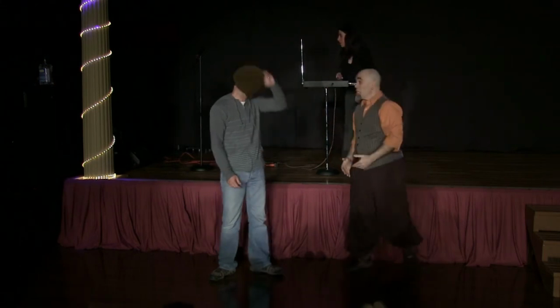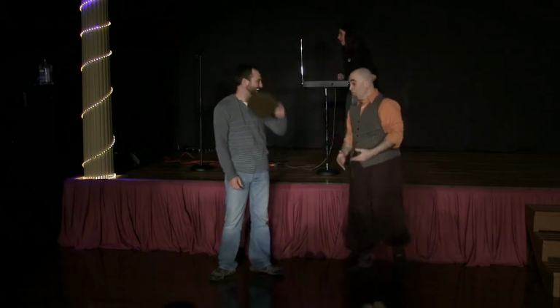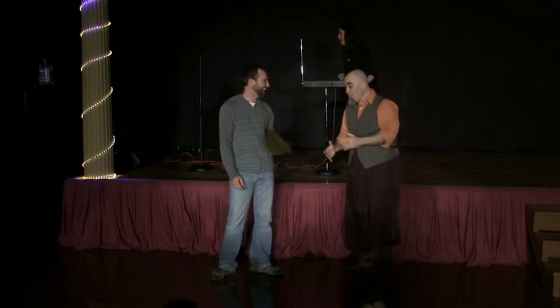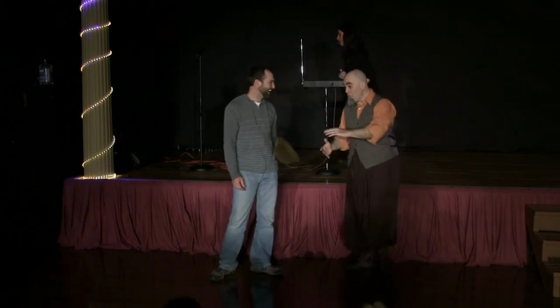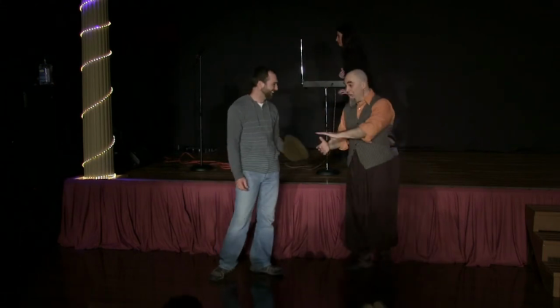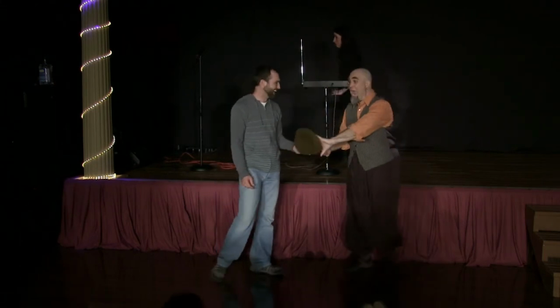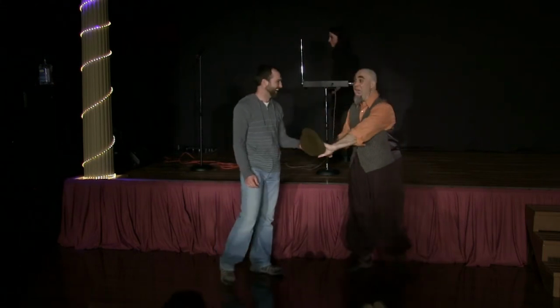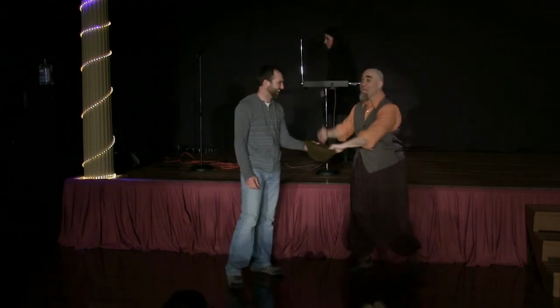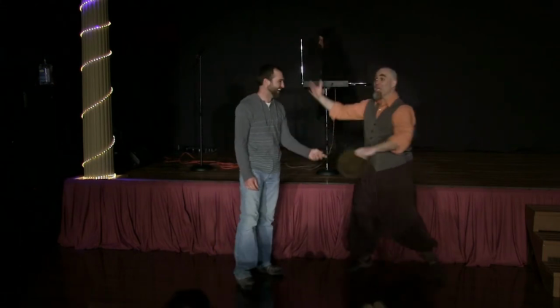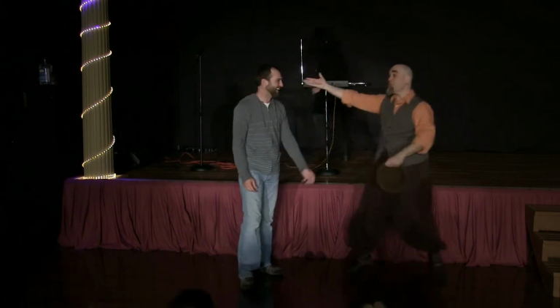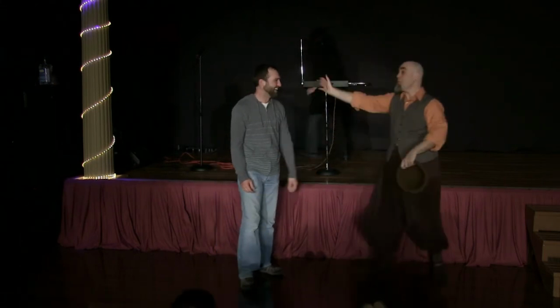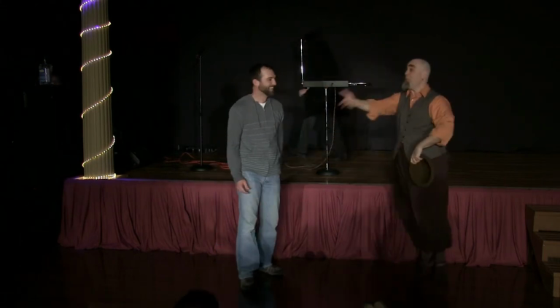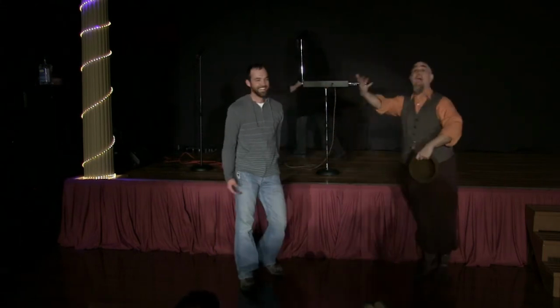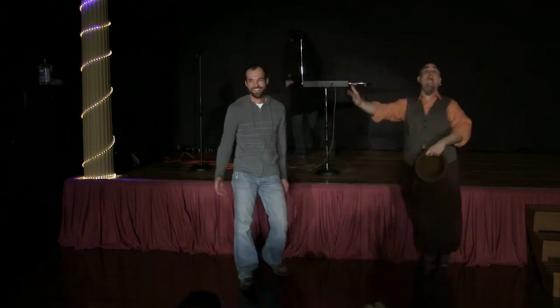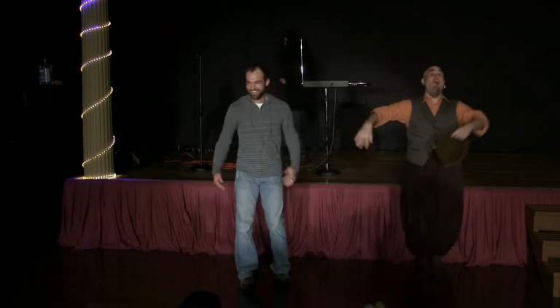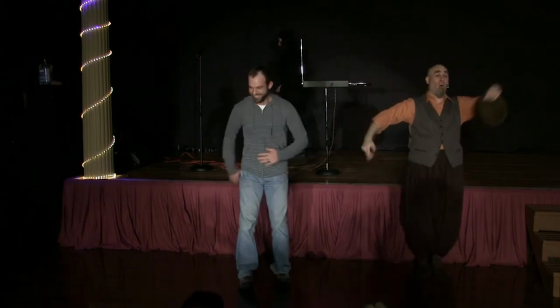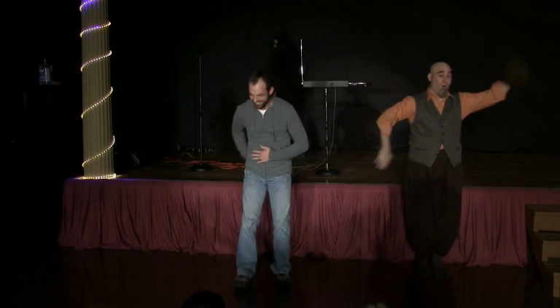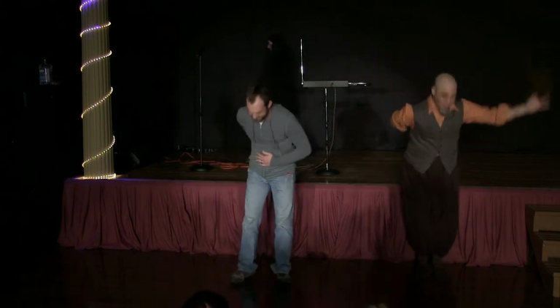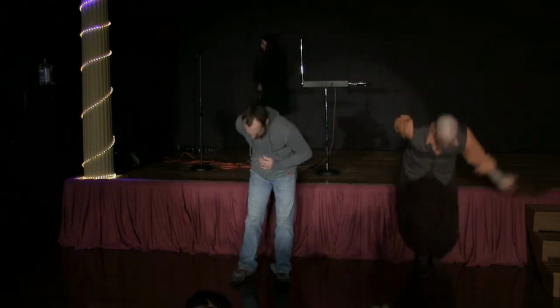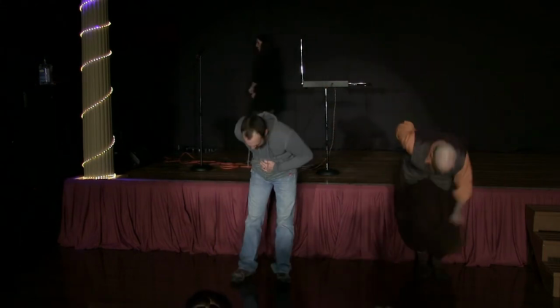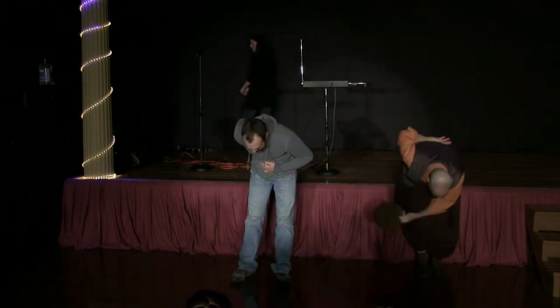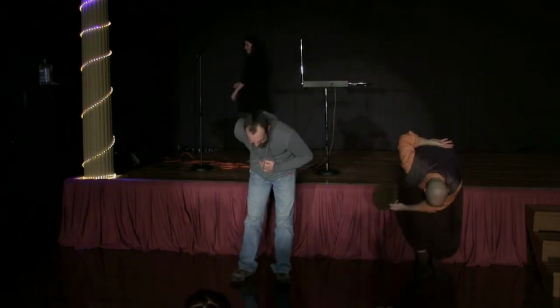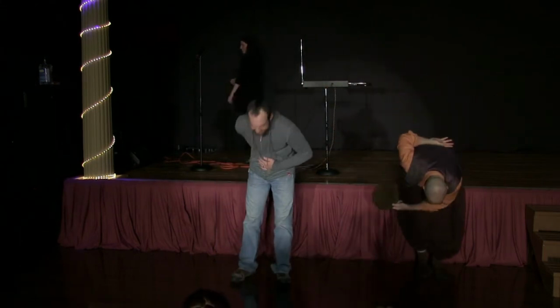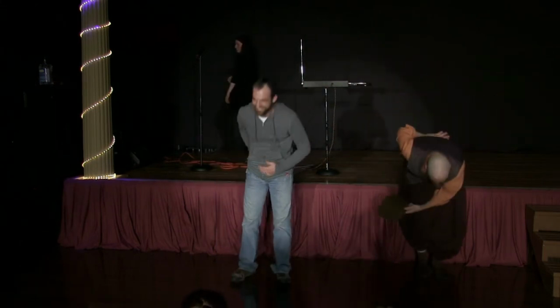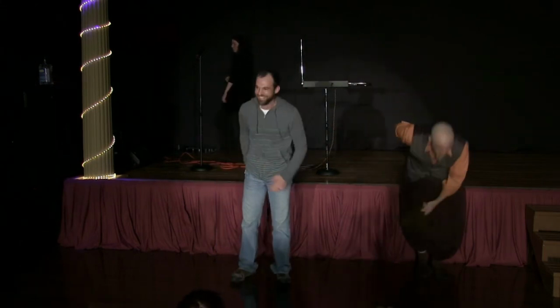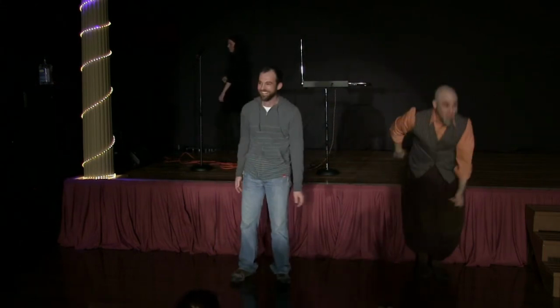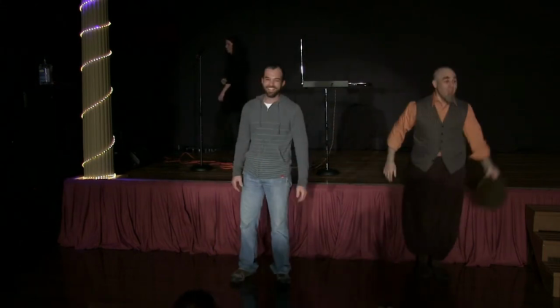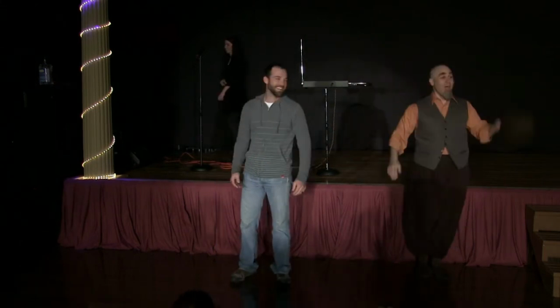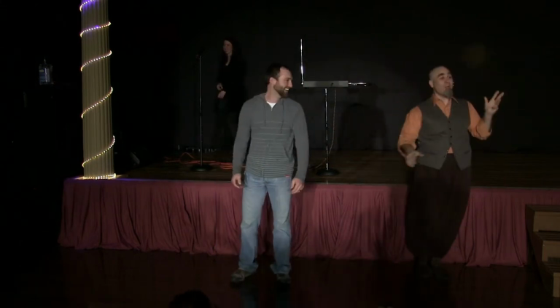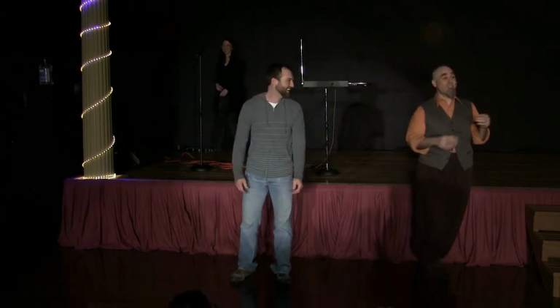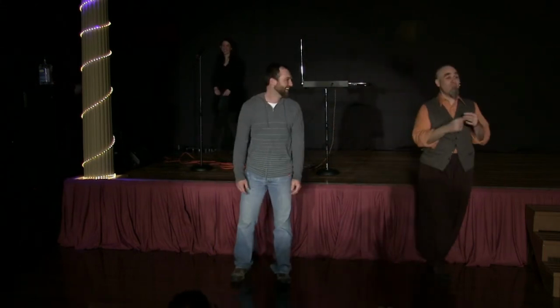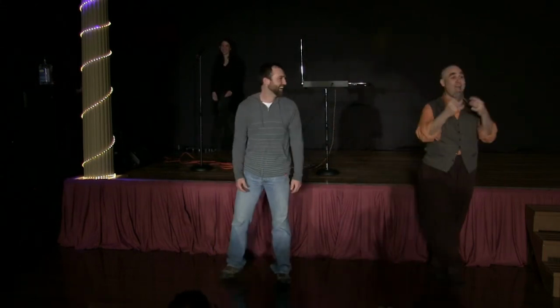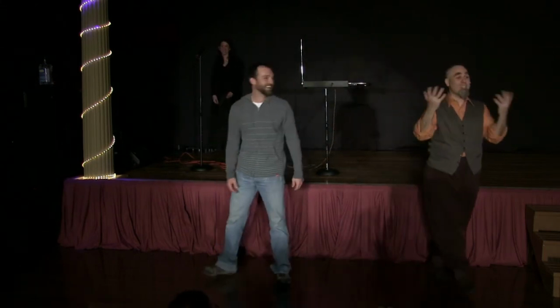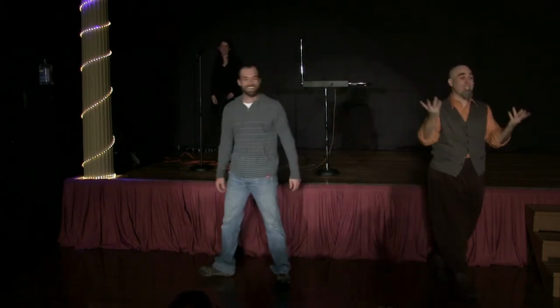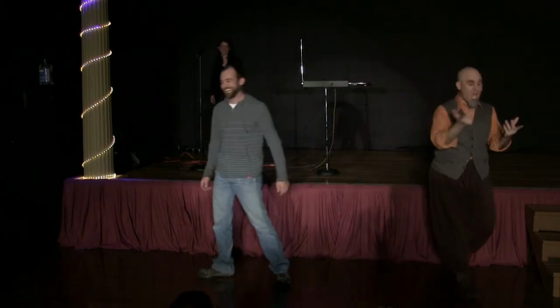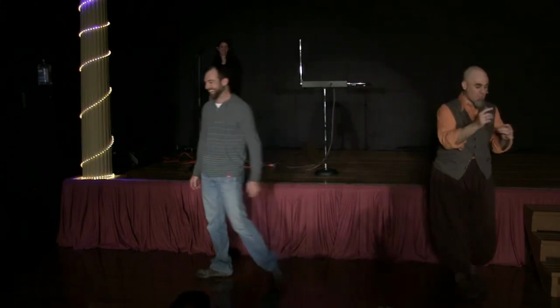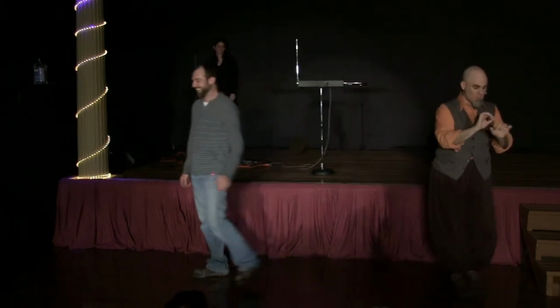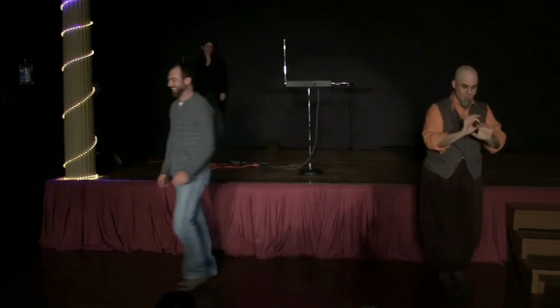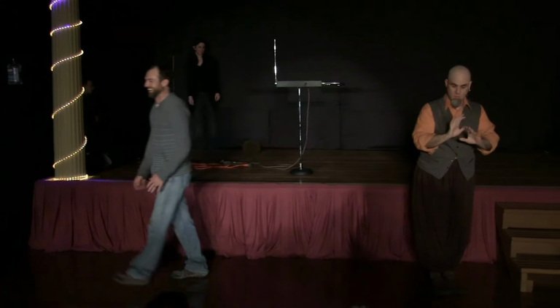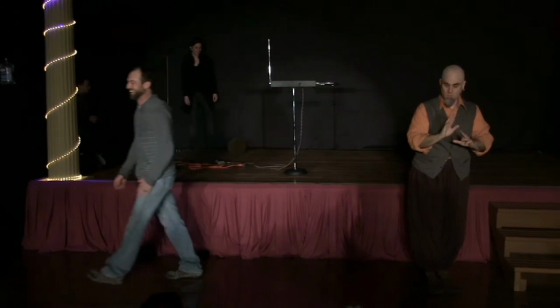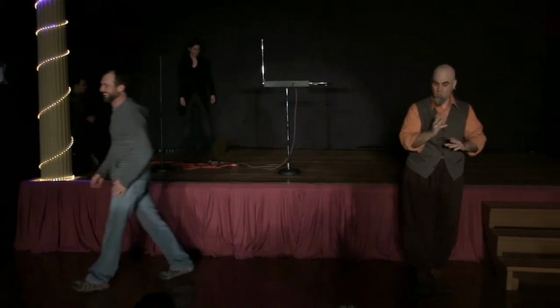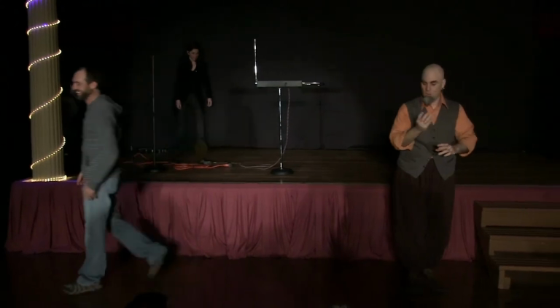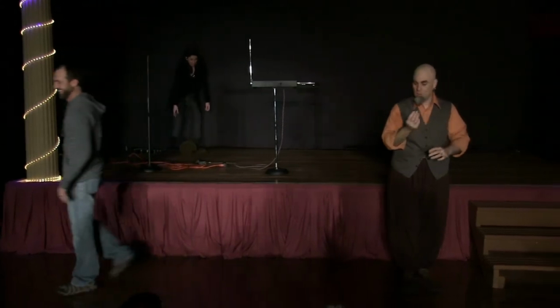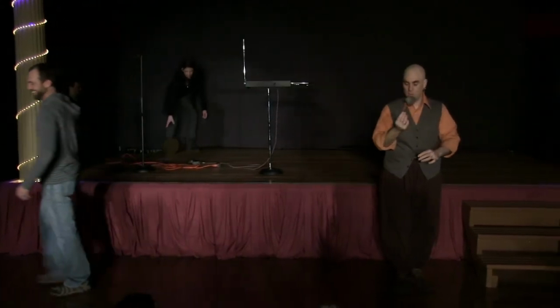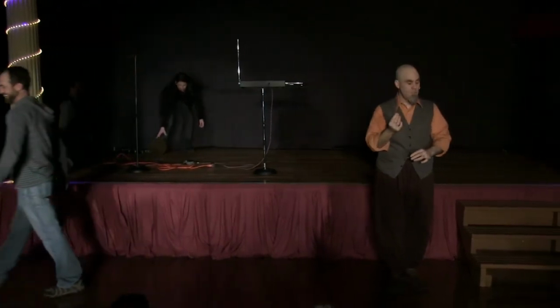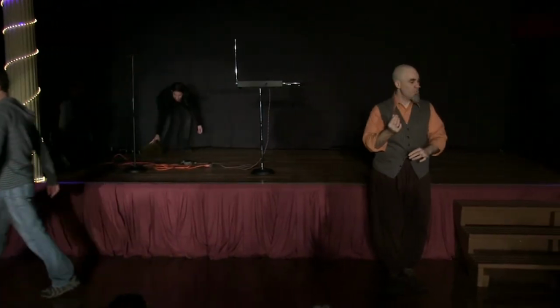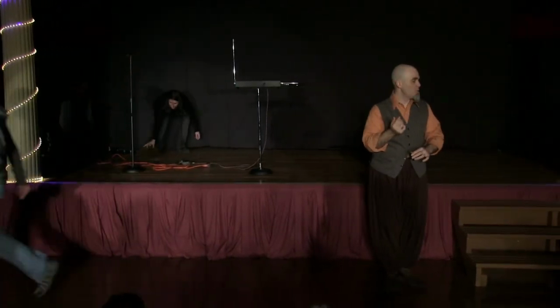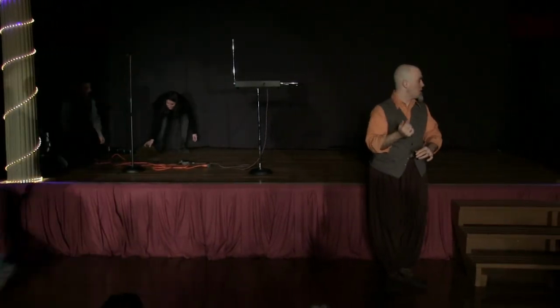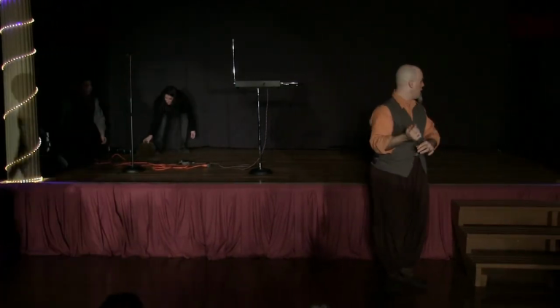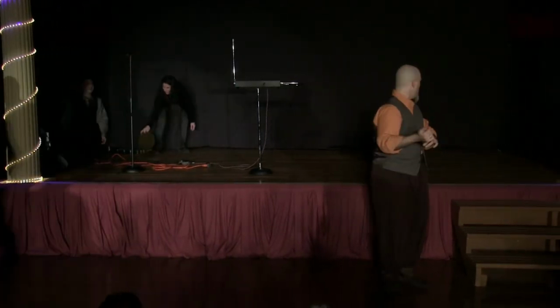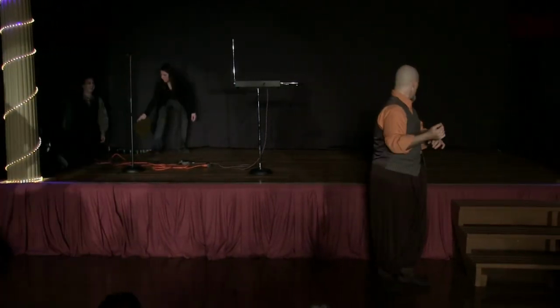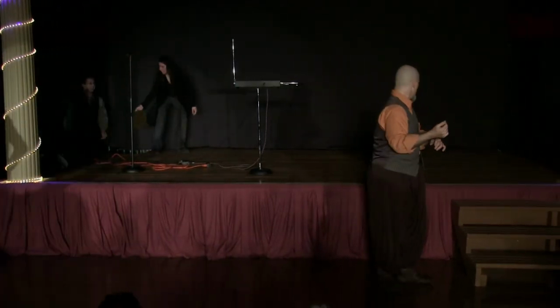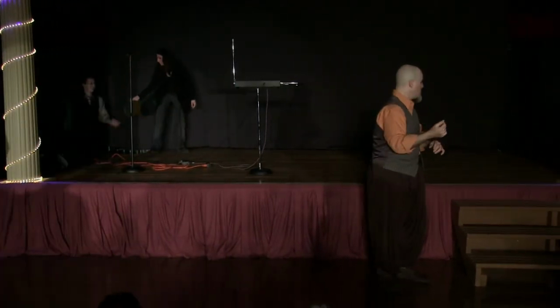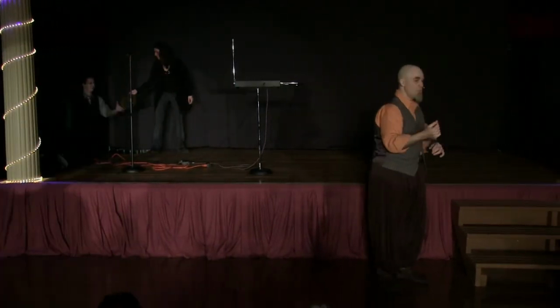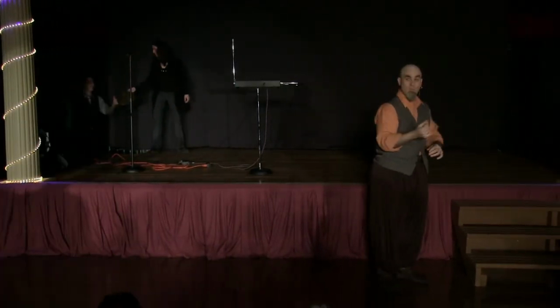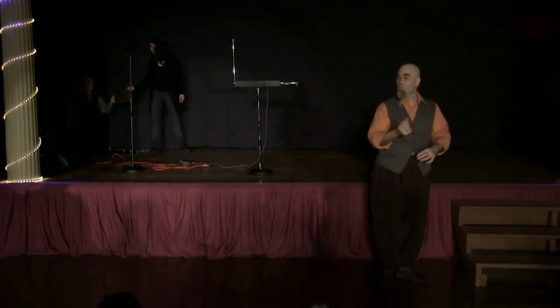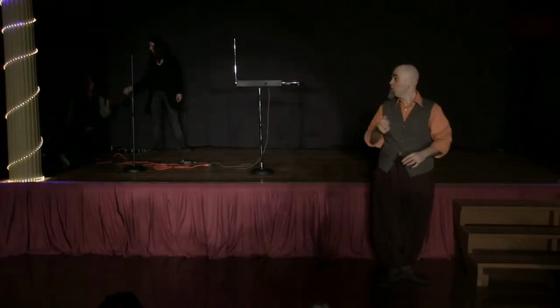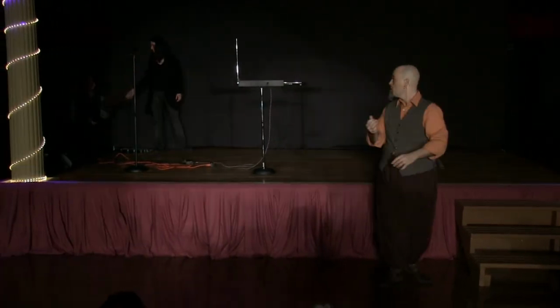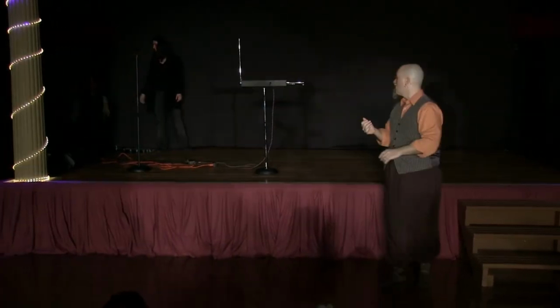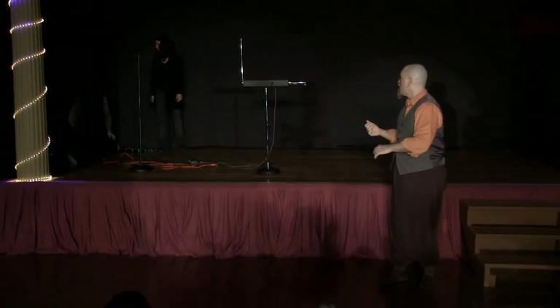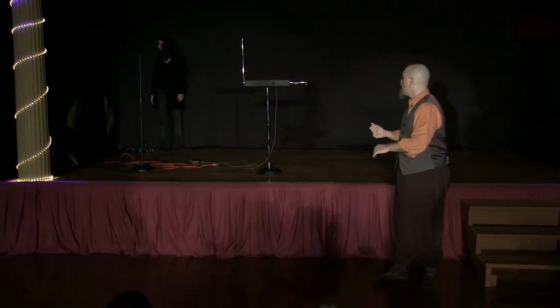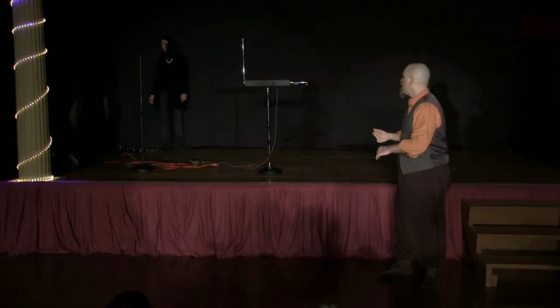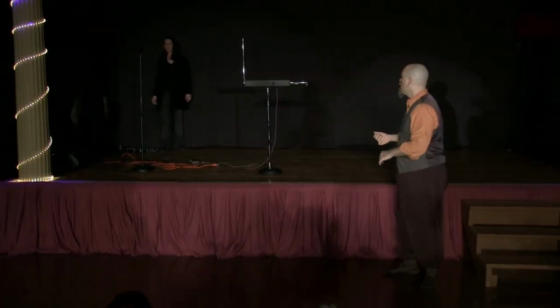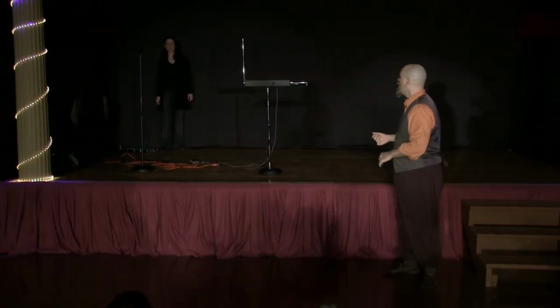Give him a hand. Give him a bow. That was fantastic. Take a bow, give him a bow.